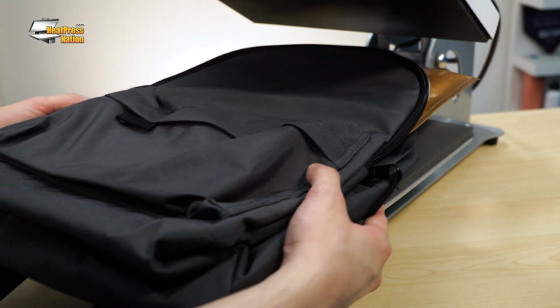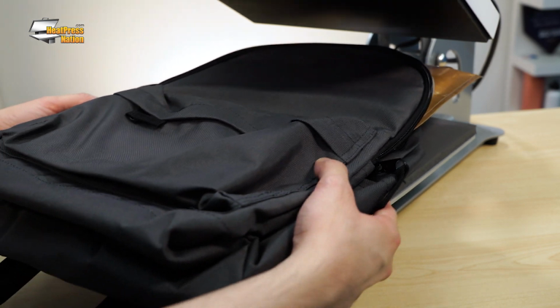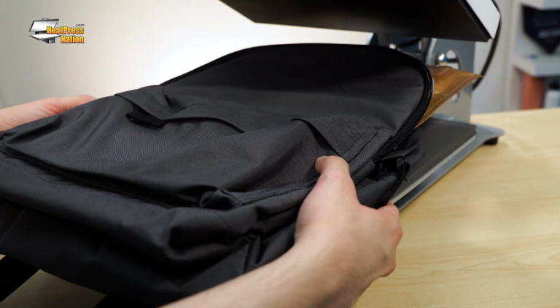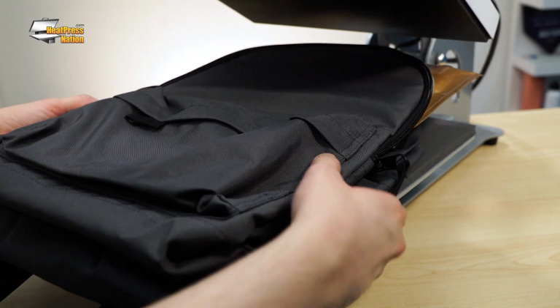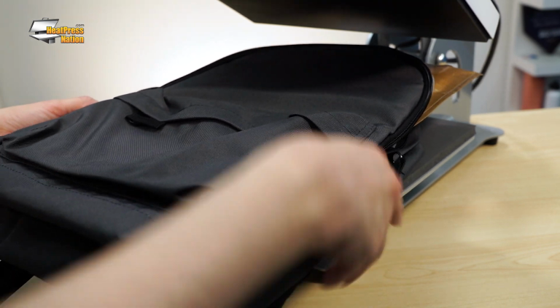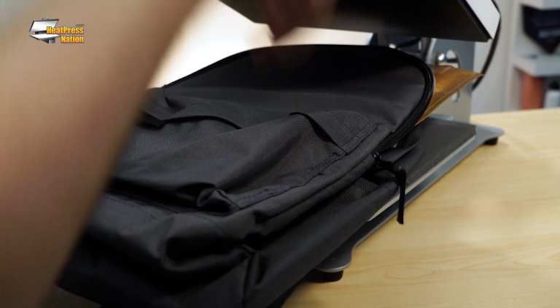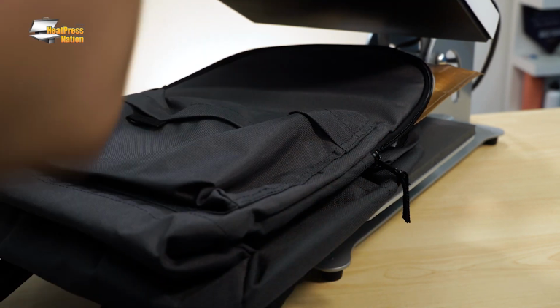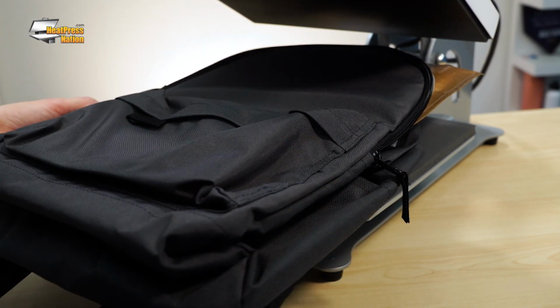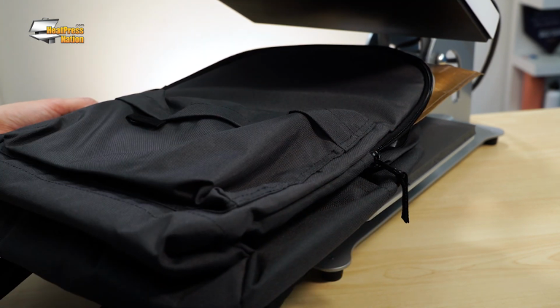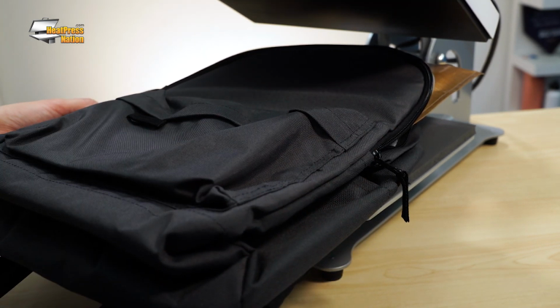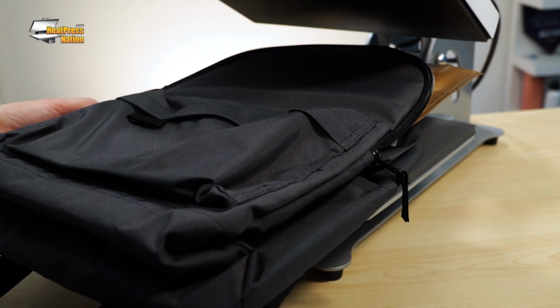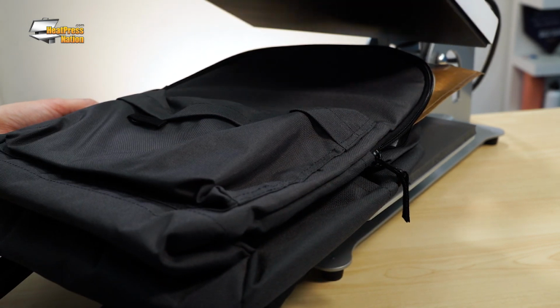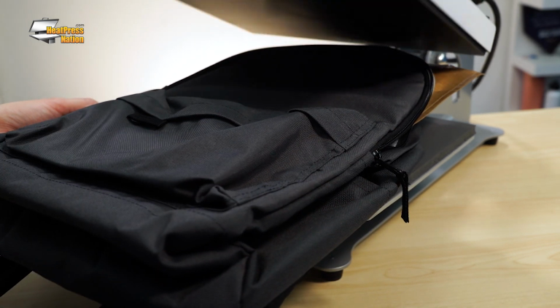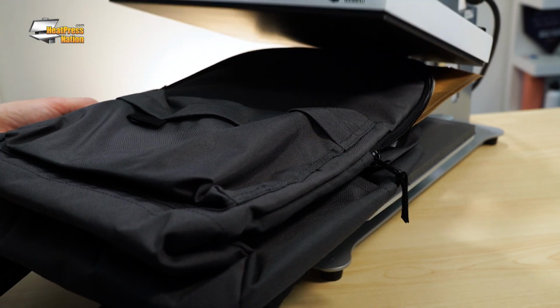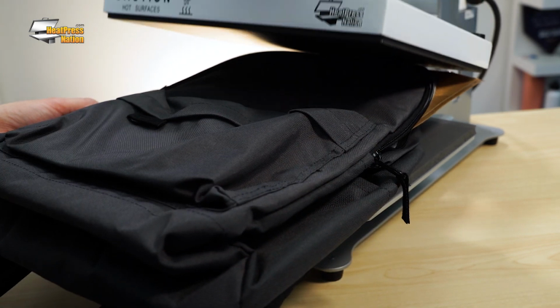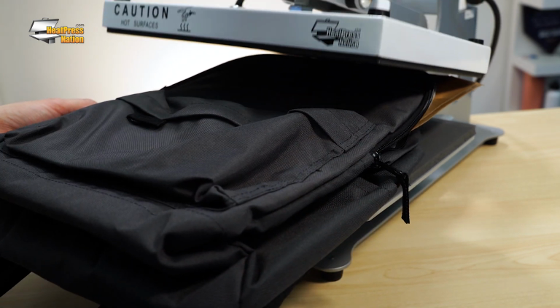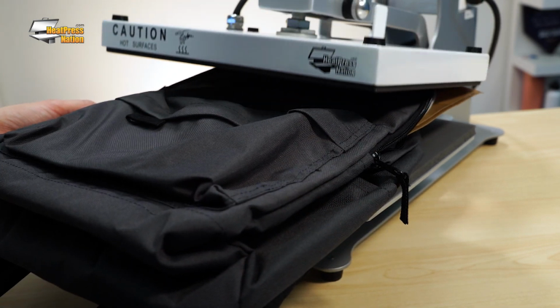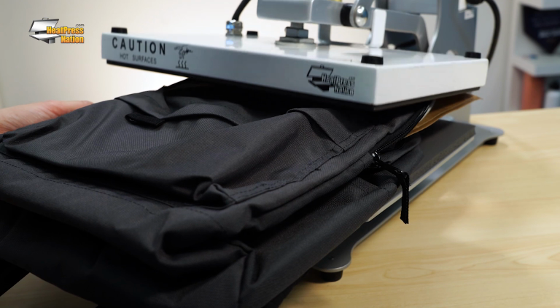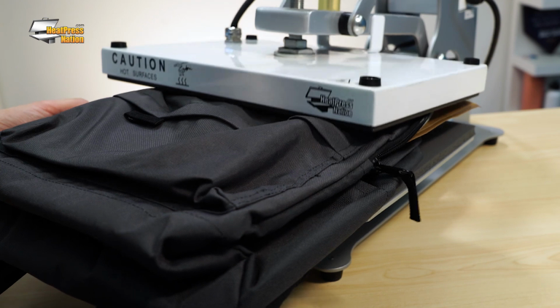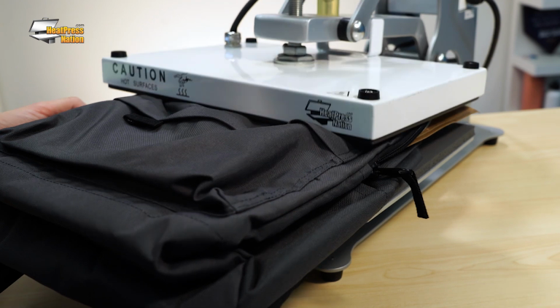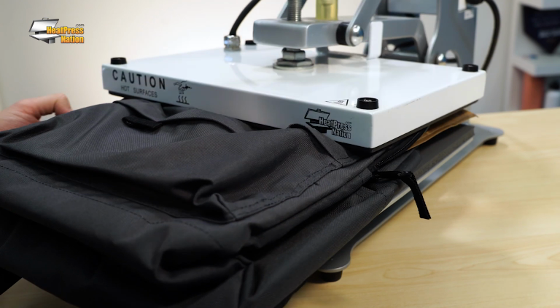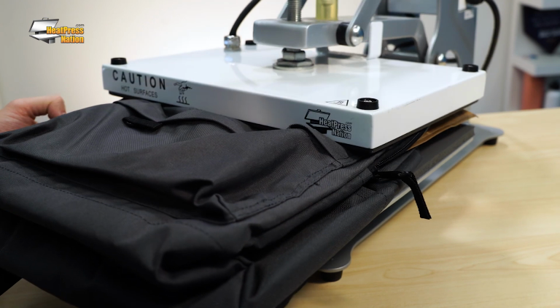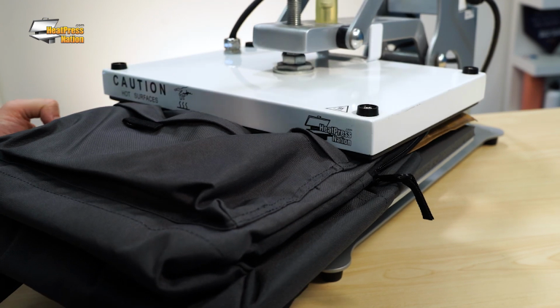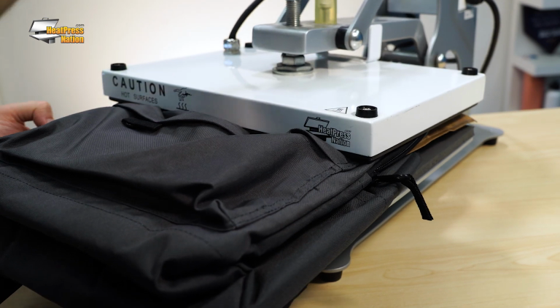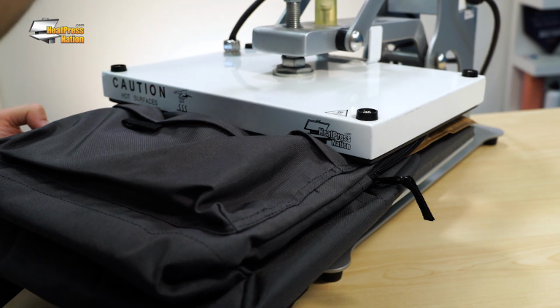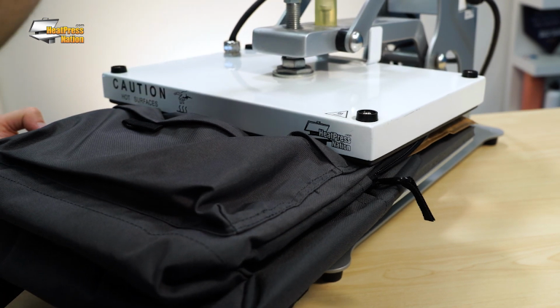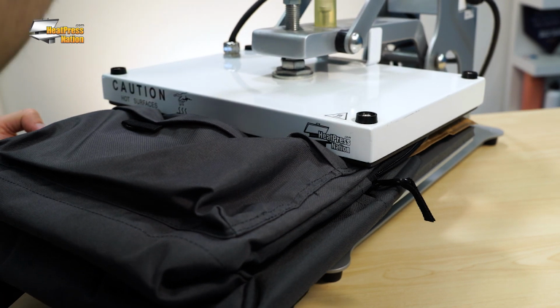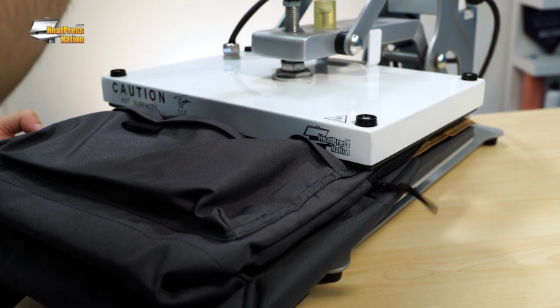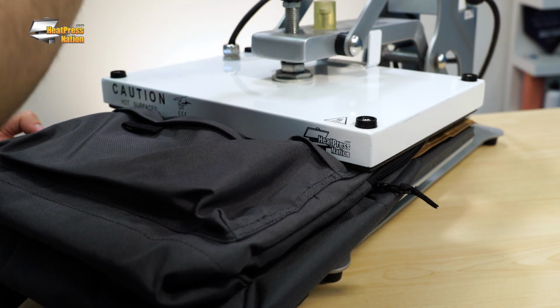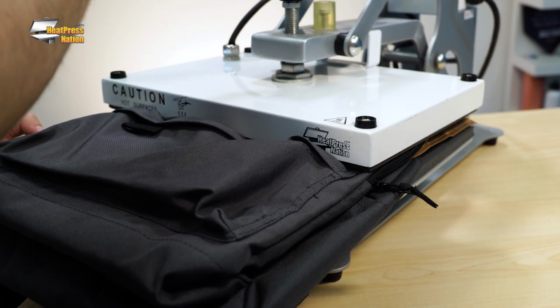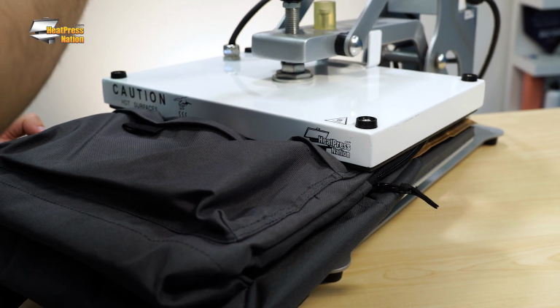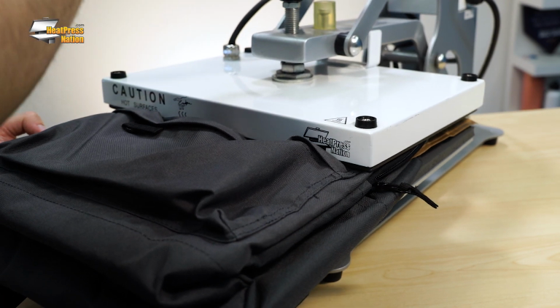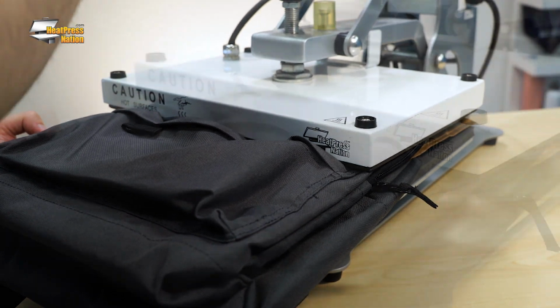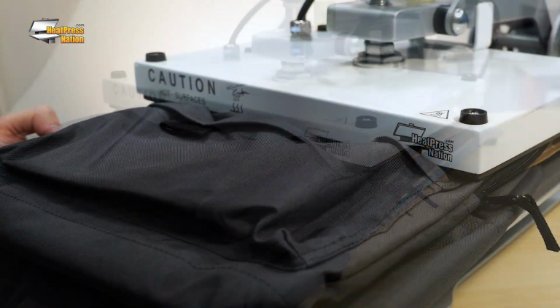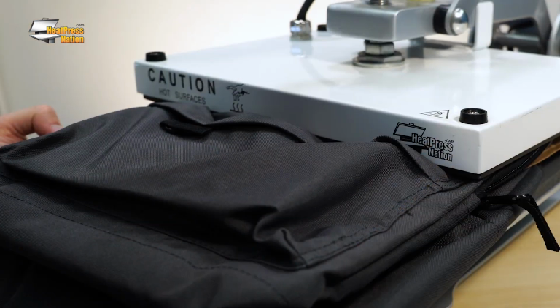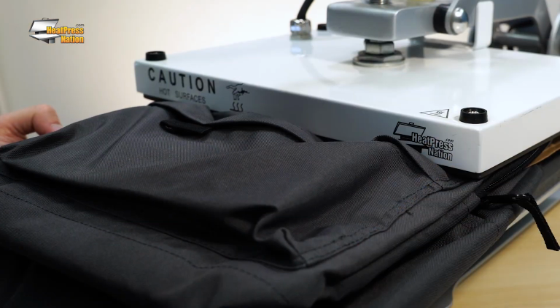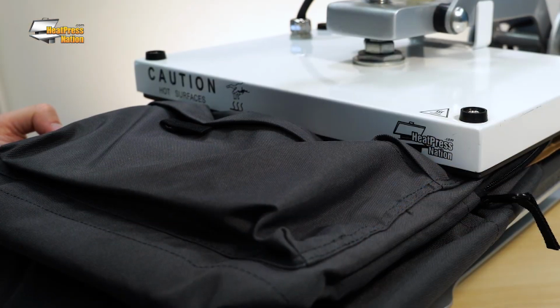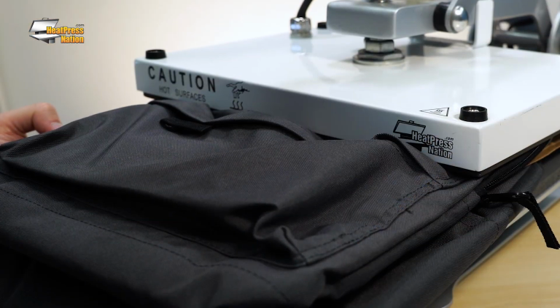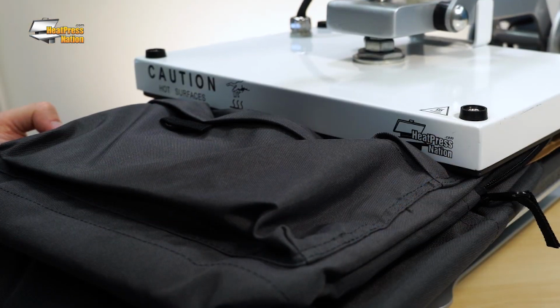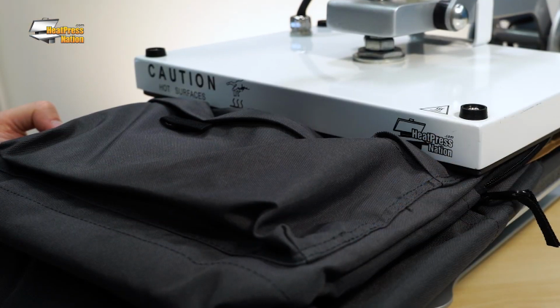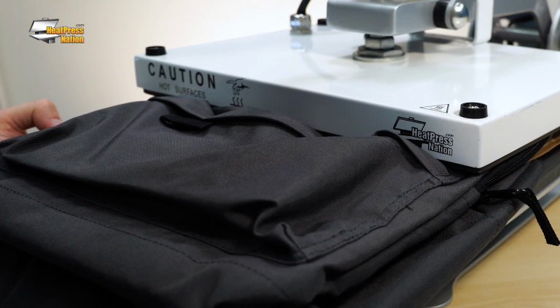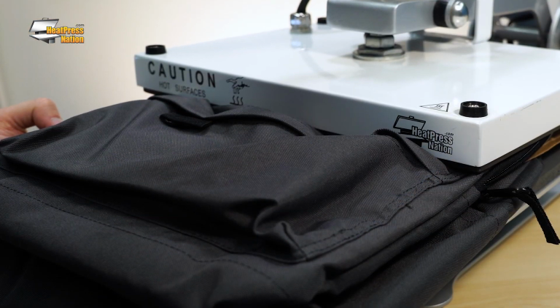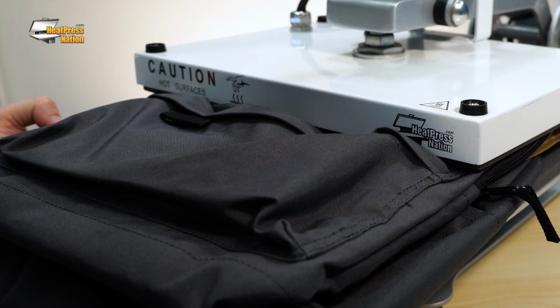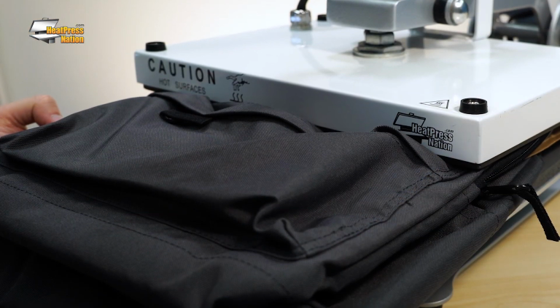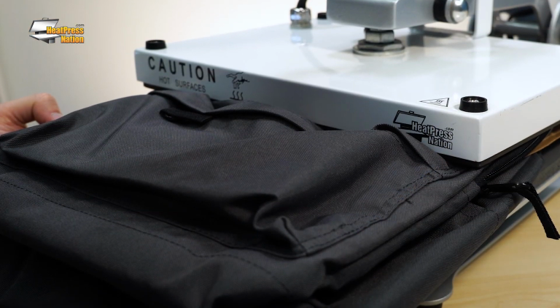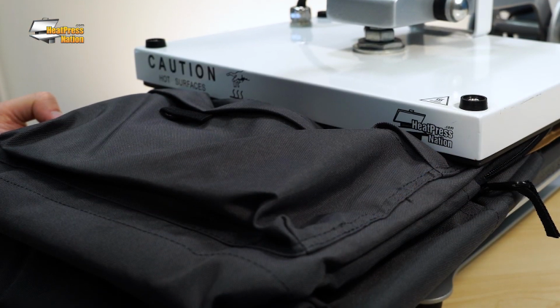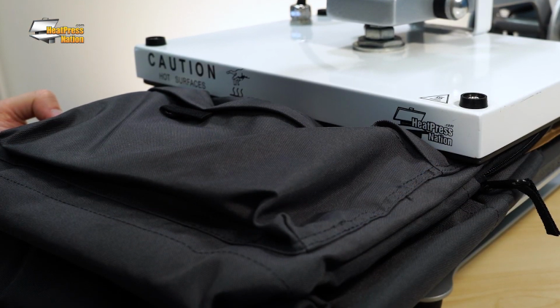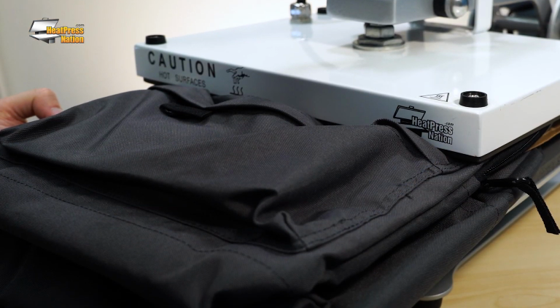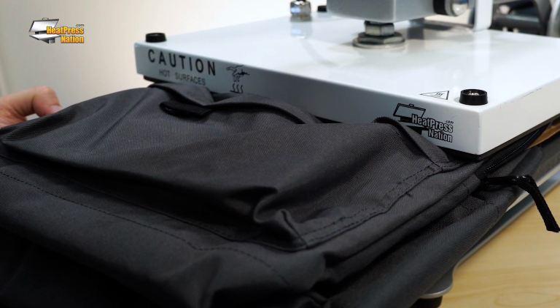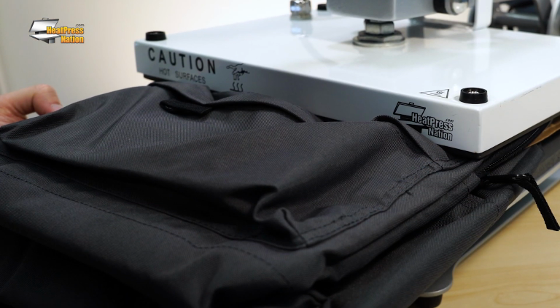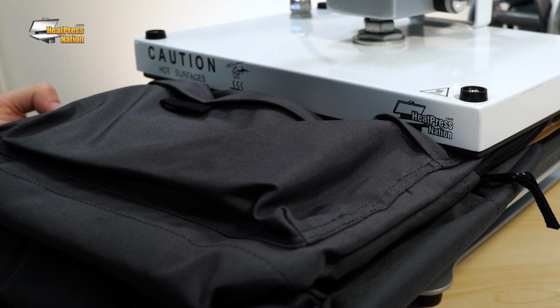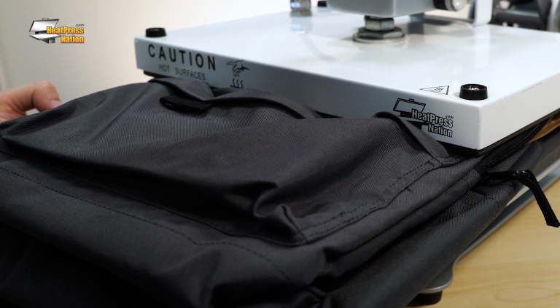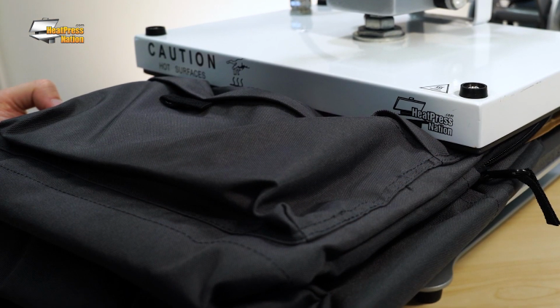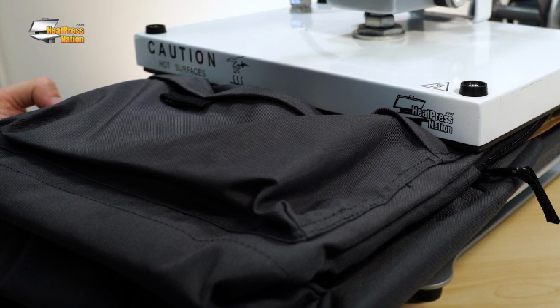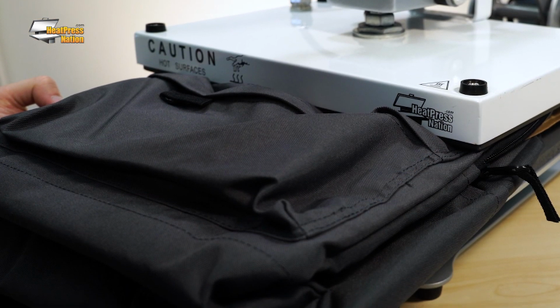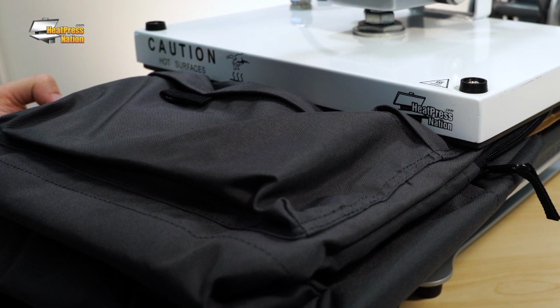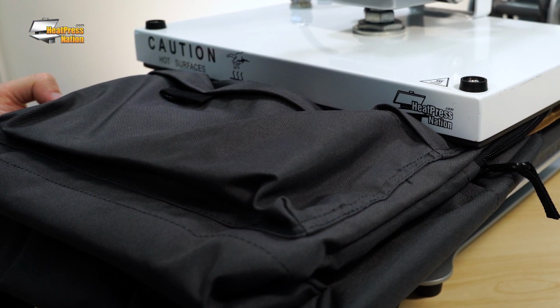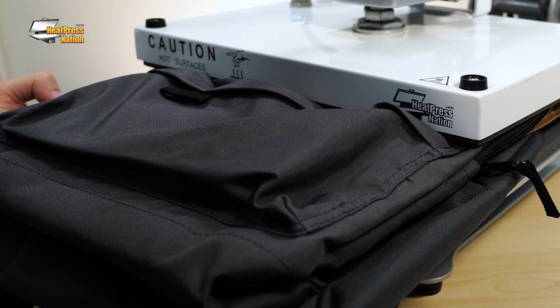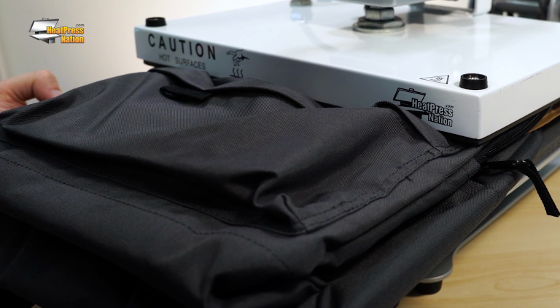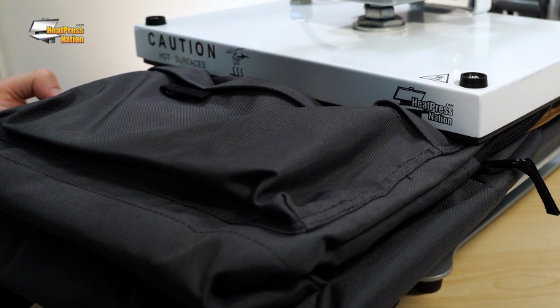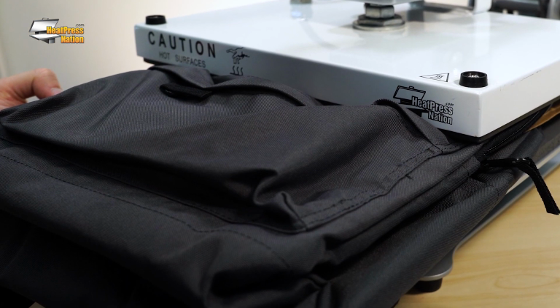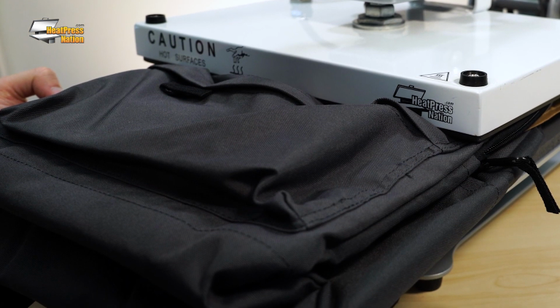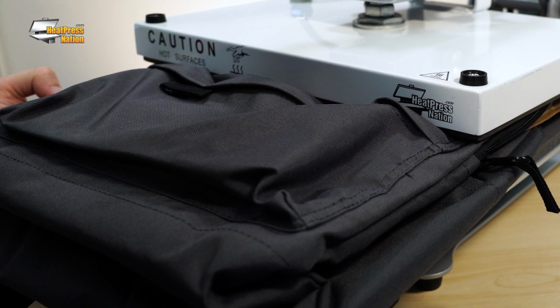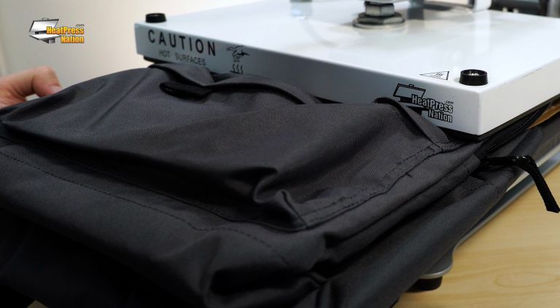To help flatten out wrinkles, you can briefly pre-press the backpack. Each time you press down, keep holding onto the bag to keep it in place.